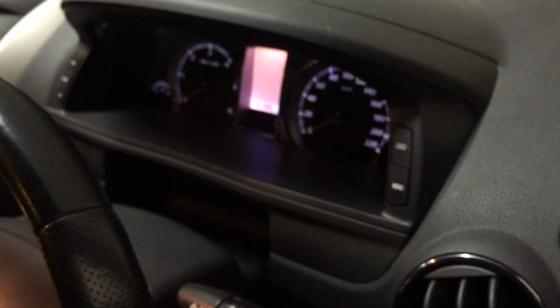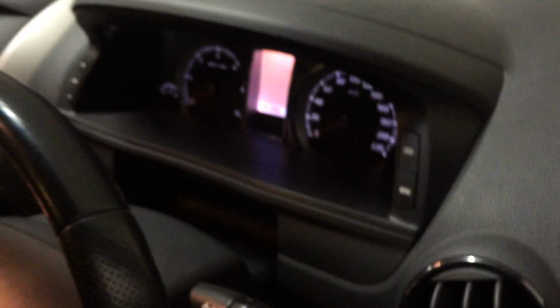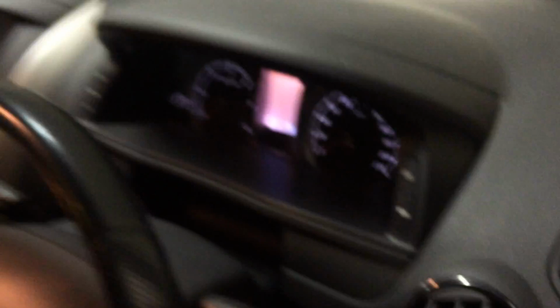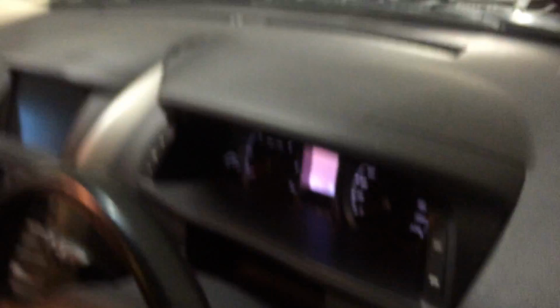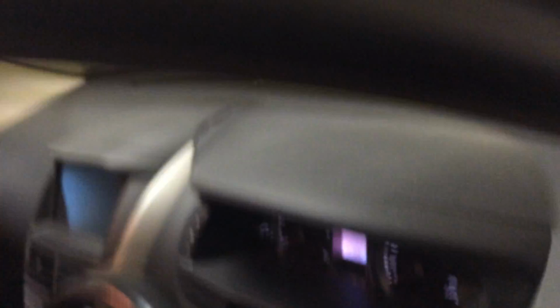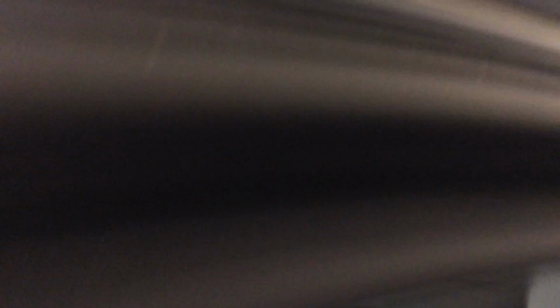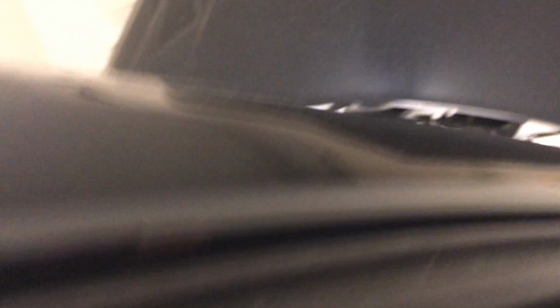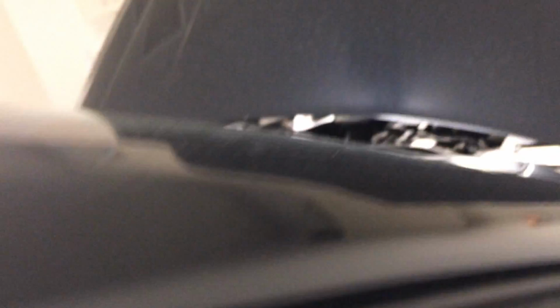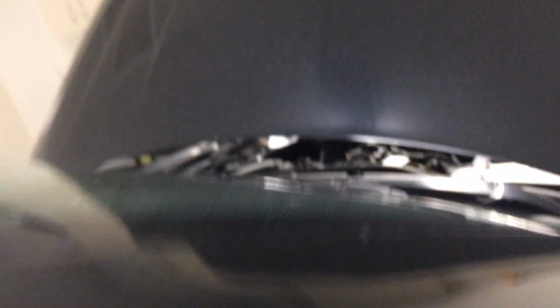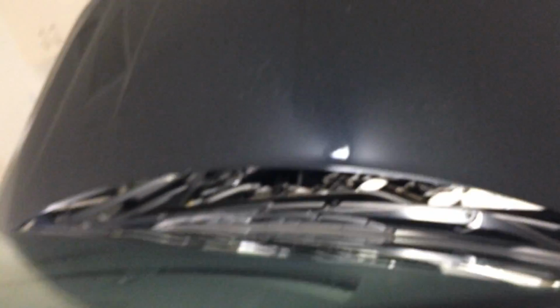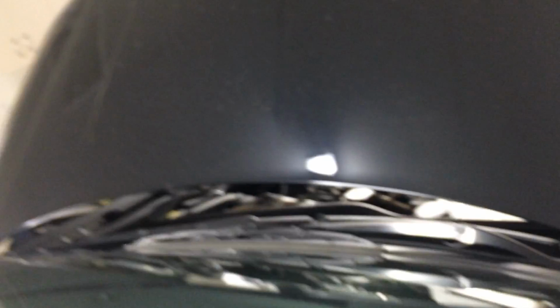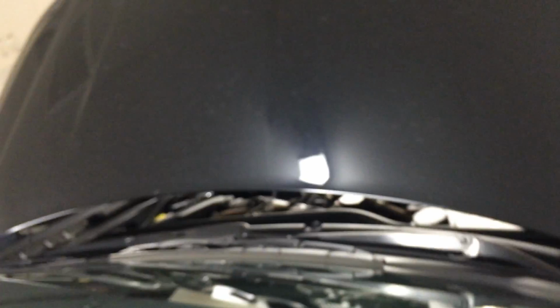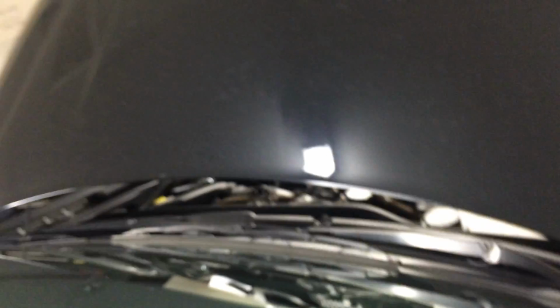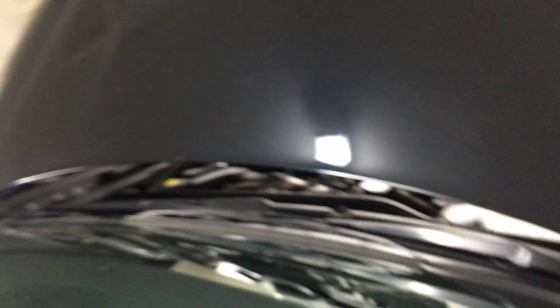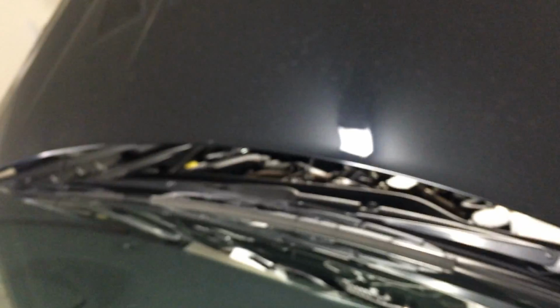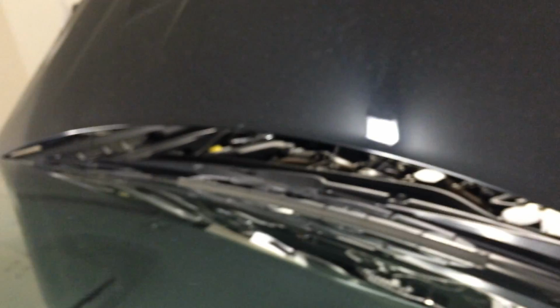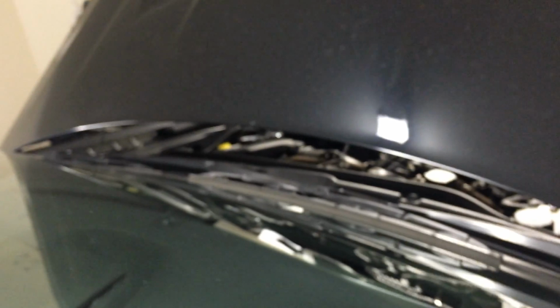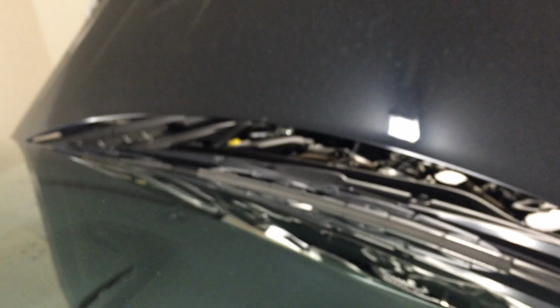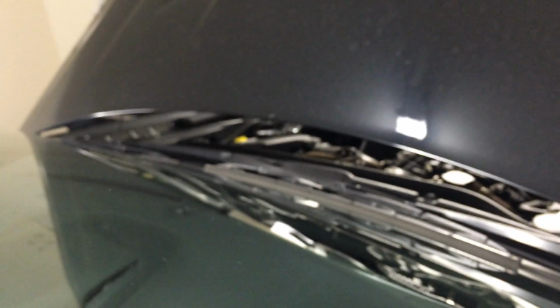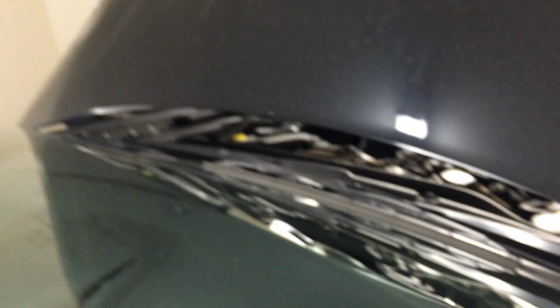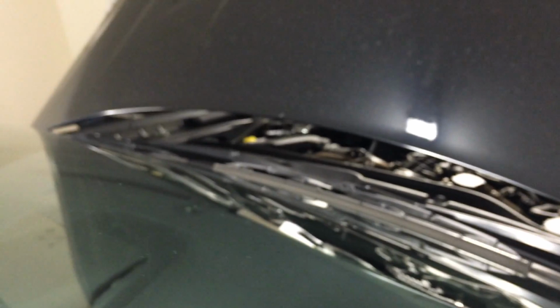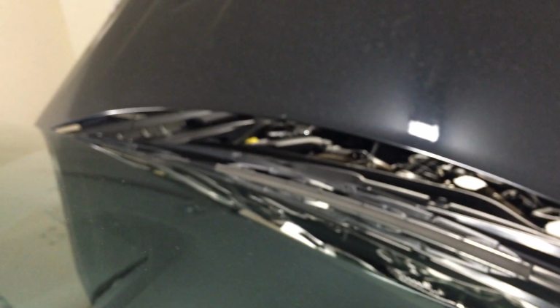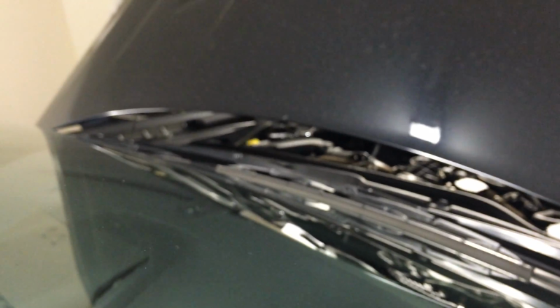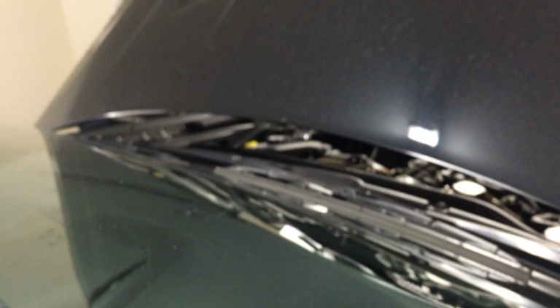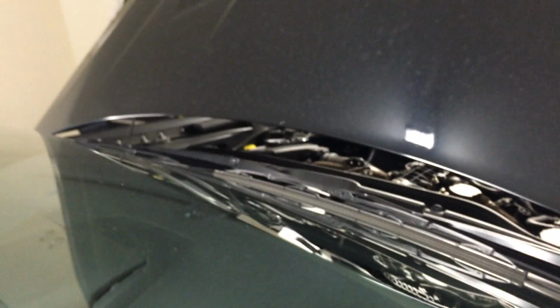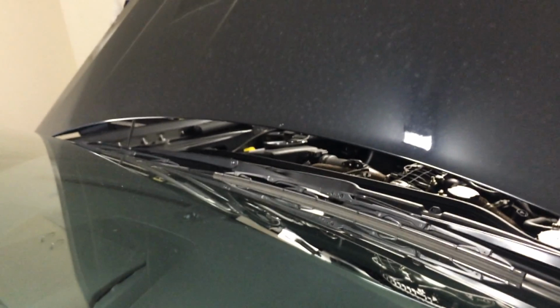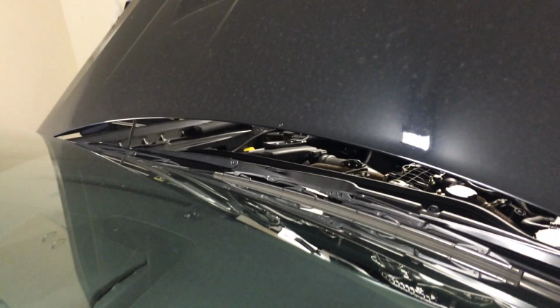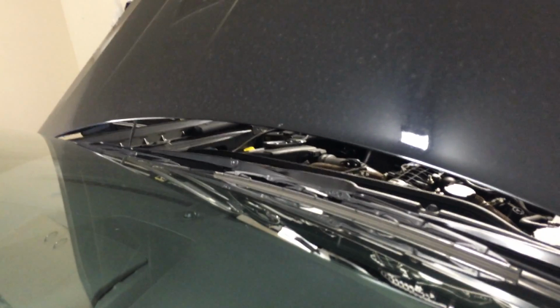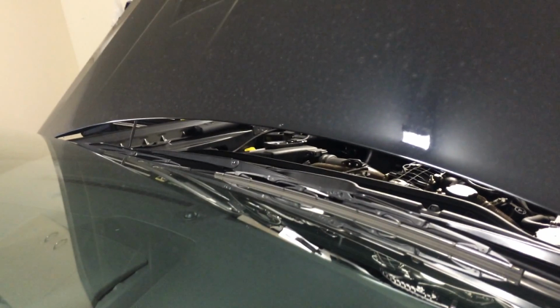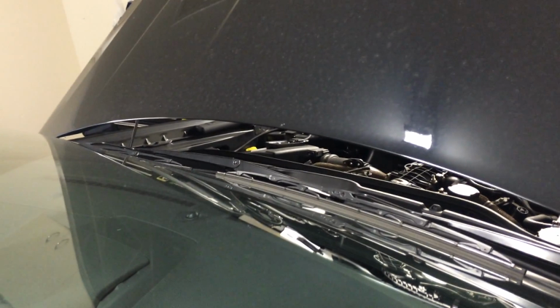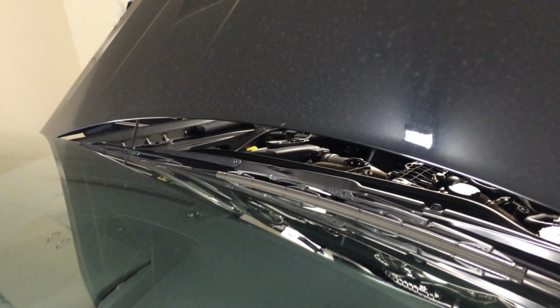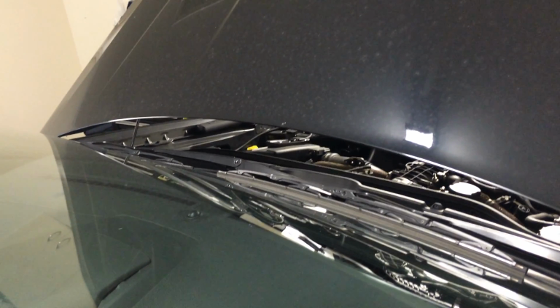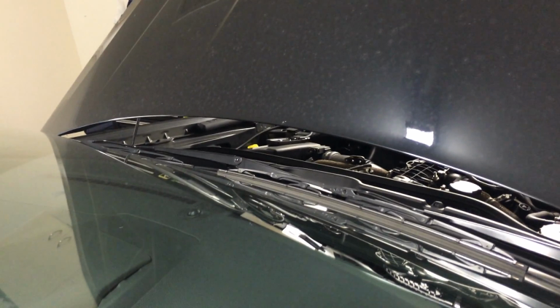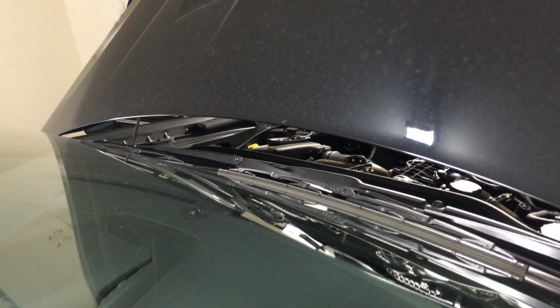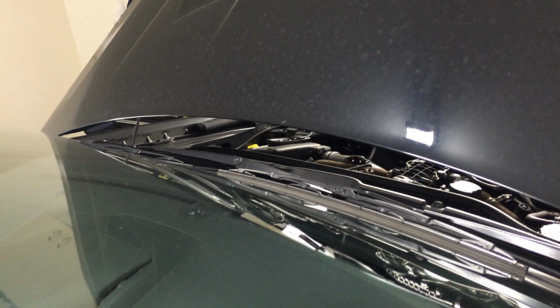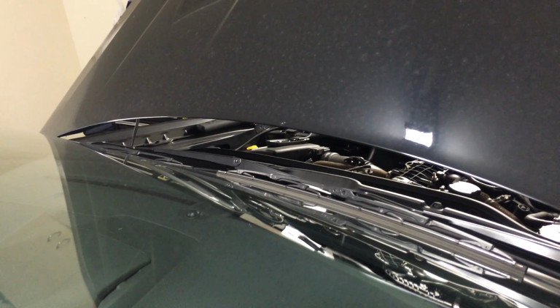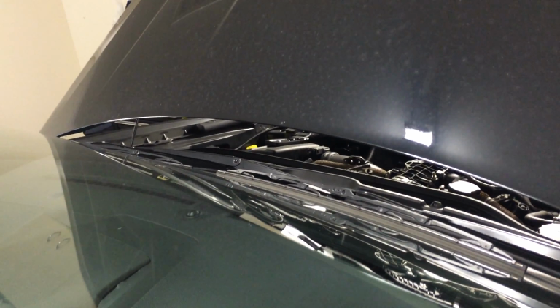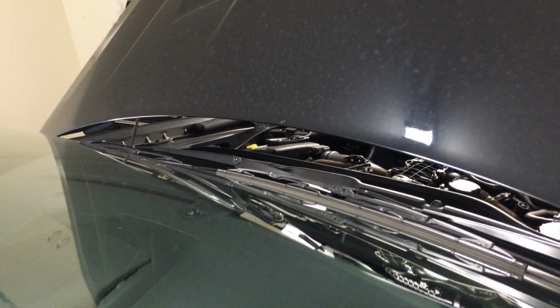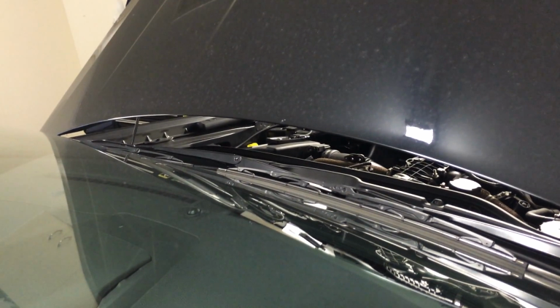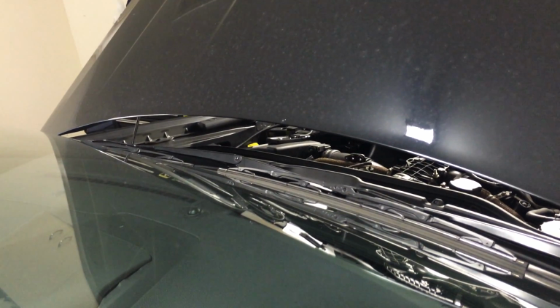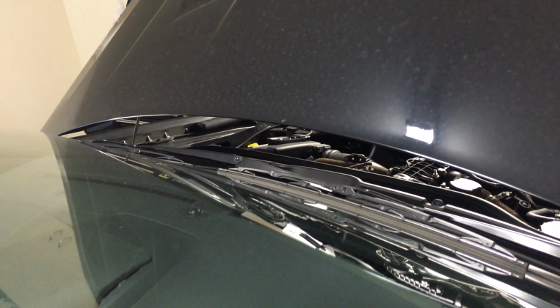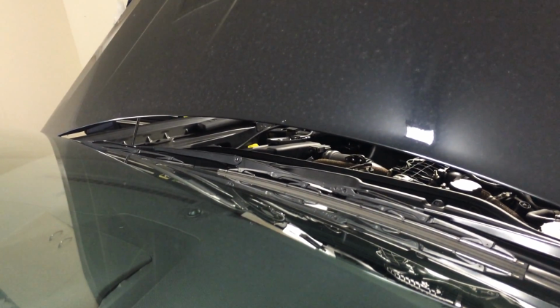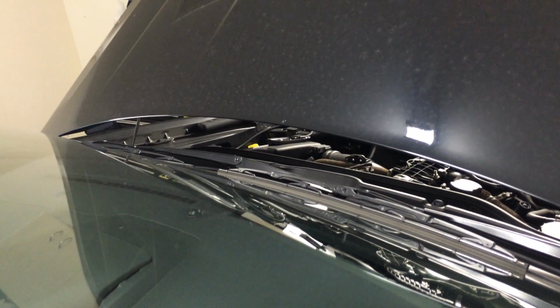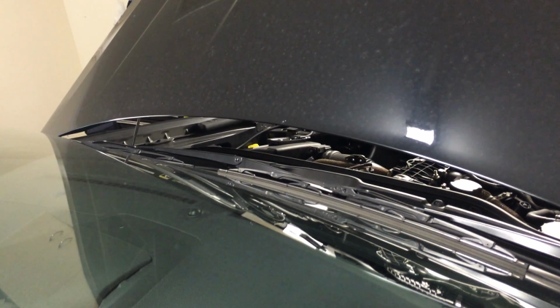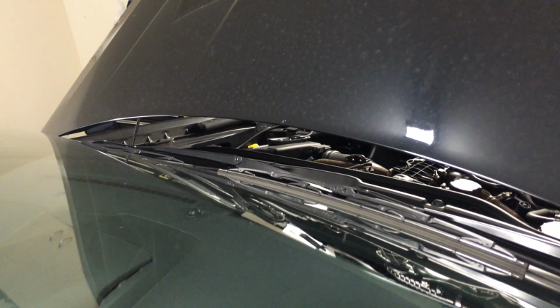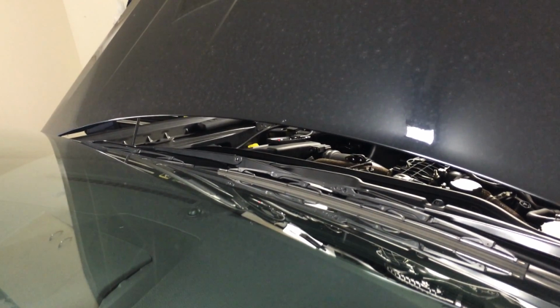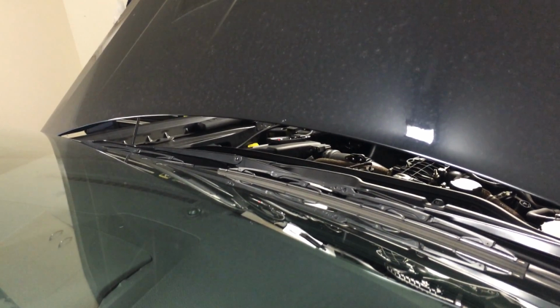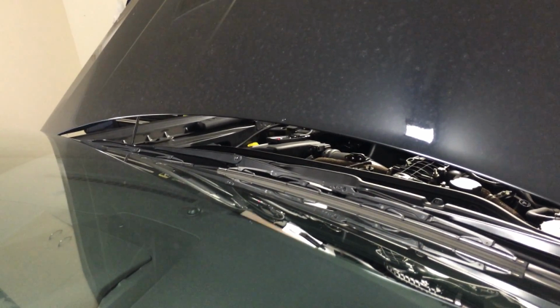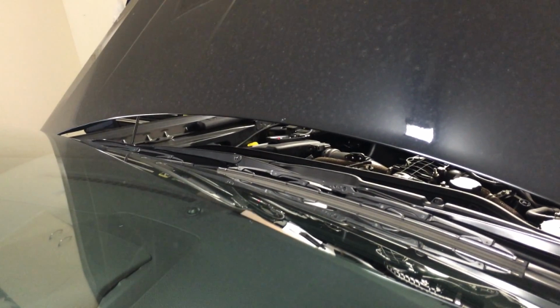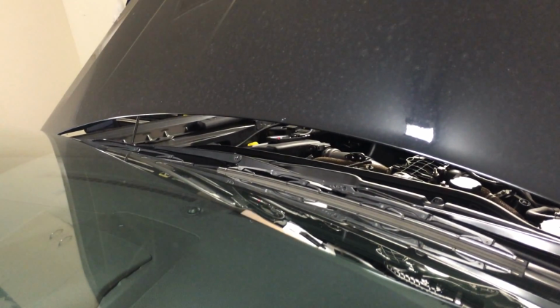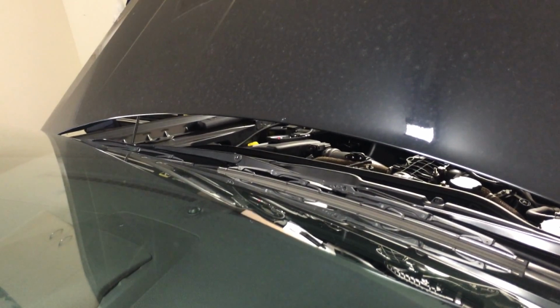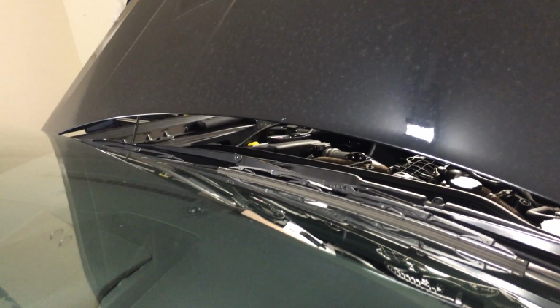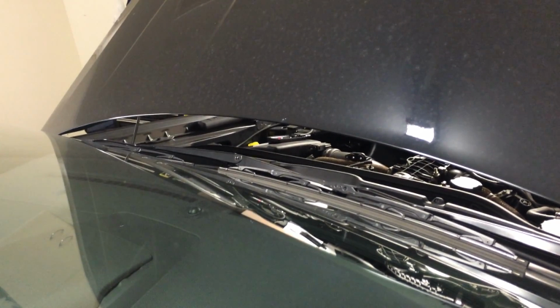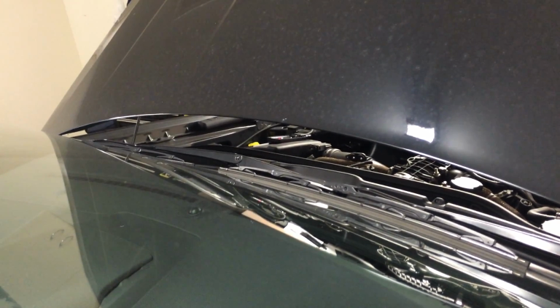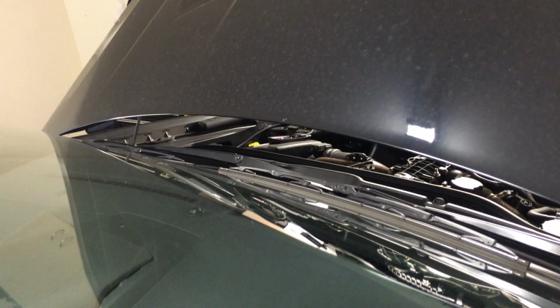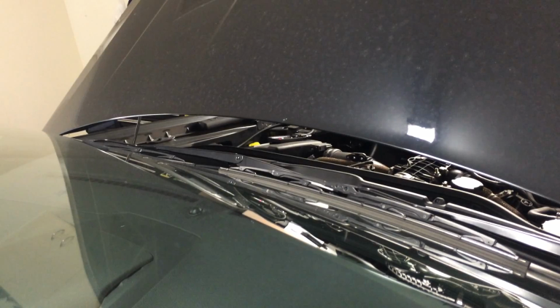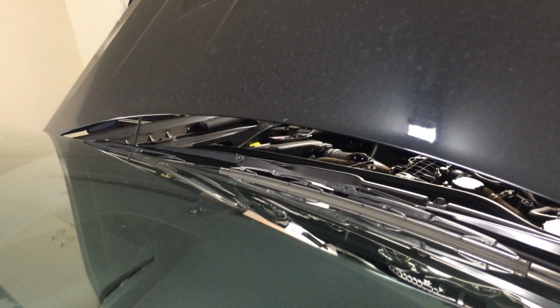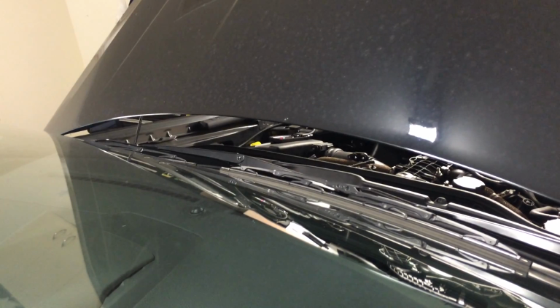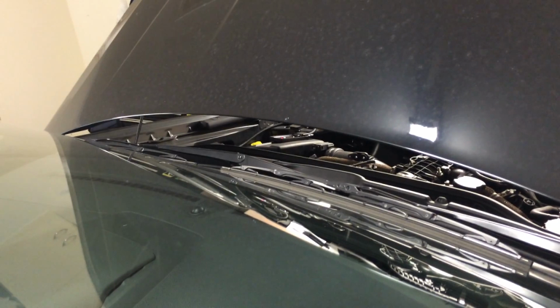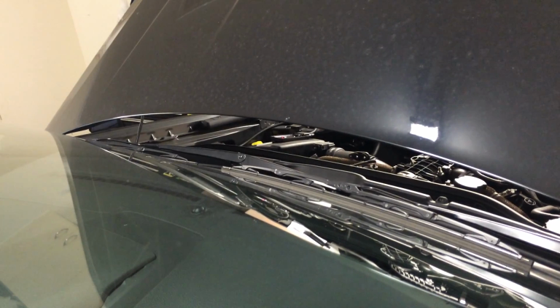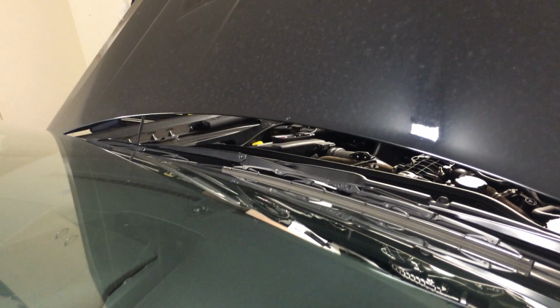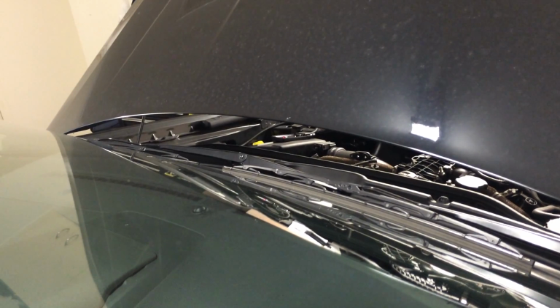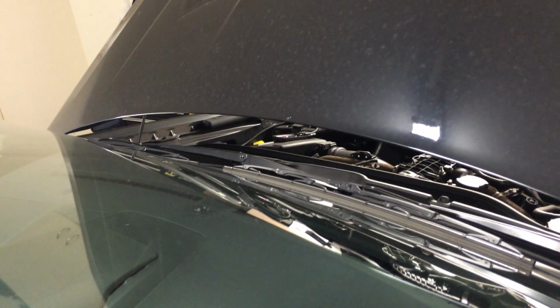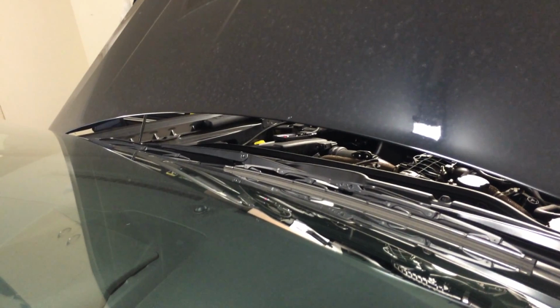I don't know if you can see the little LED between the bonnet. Yep.